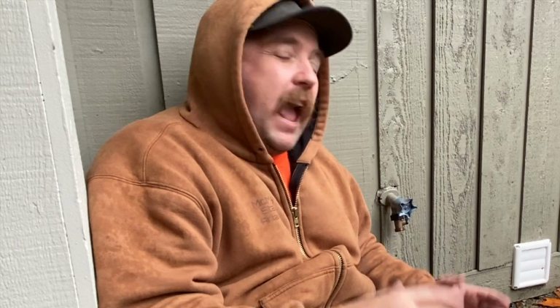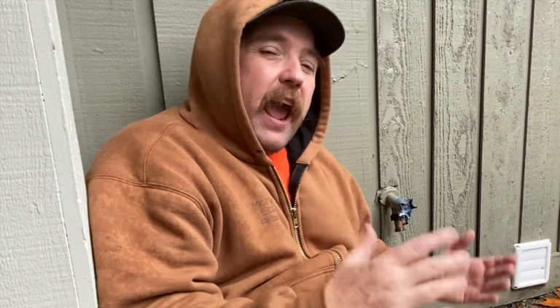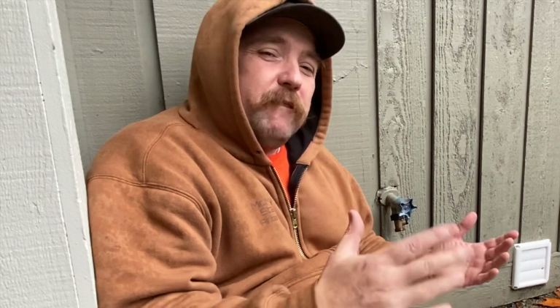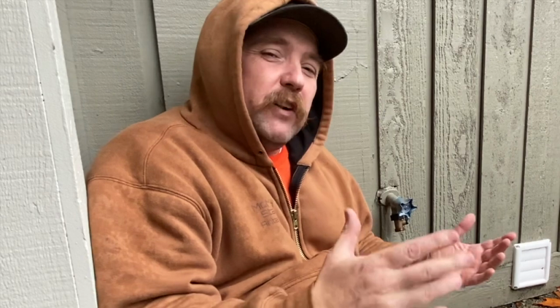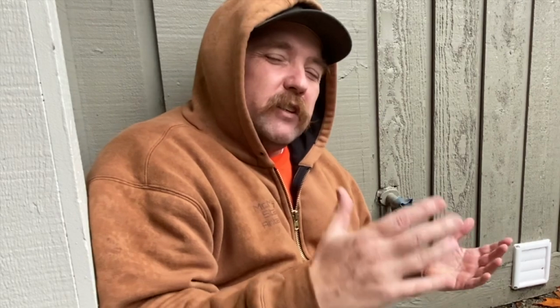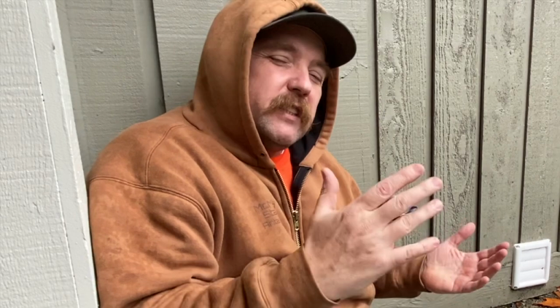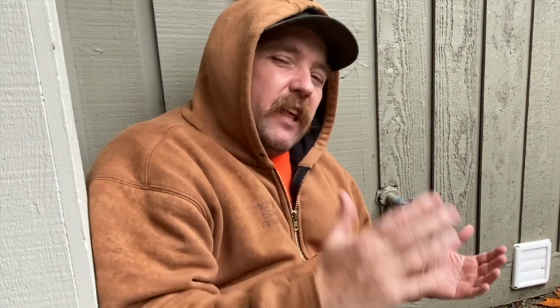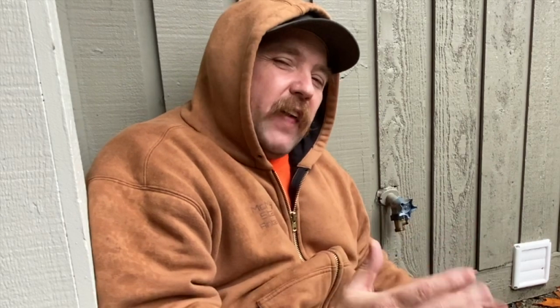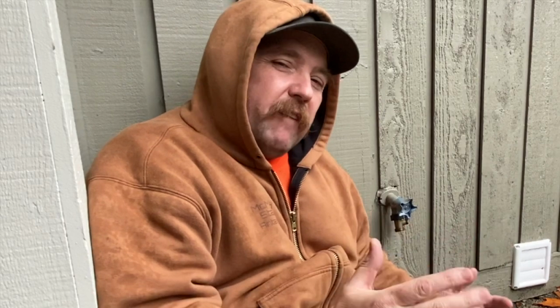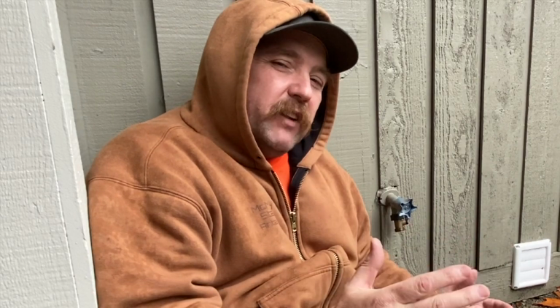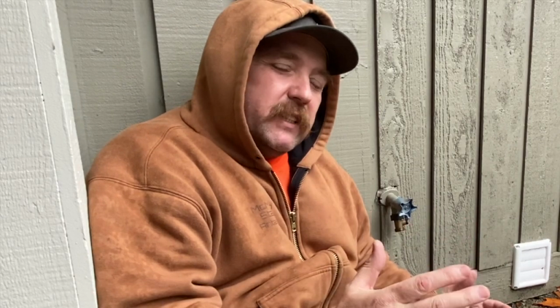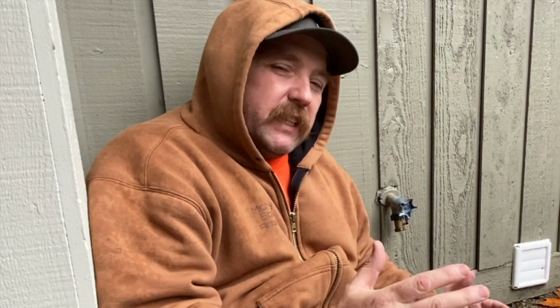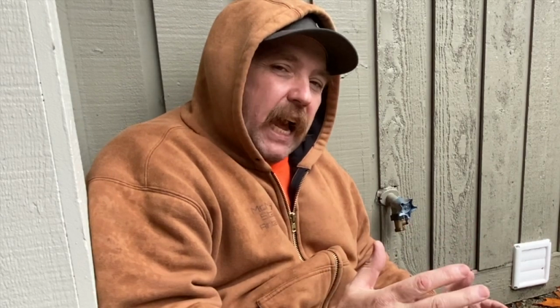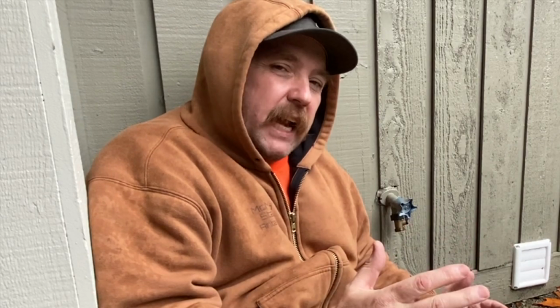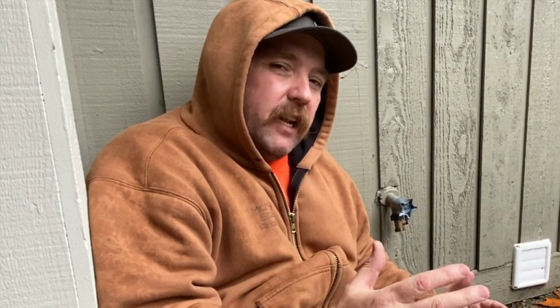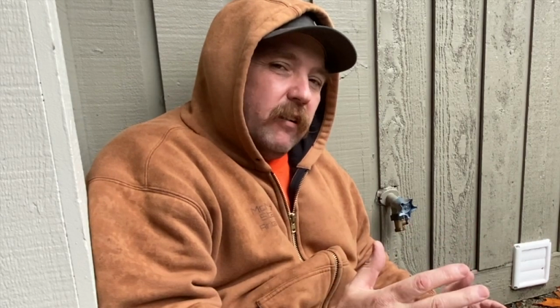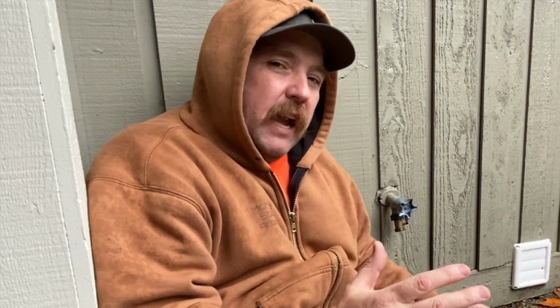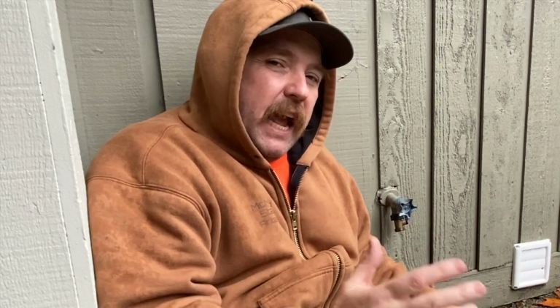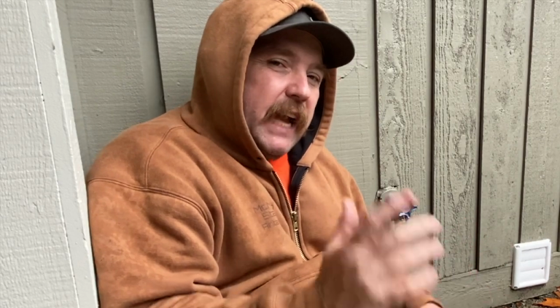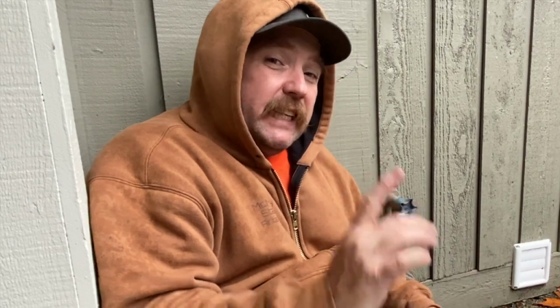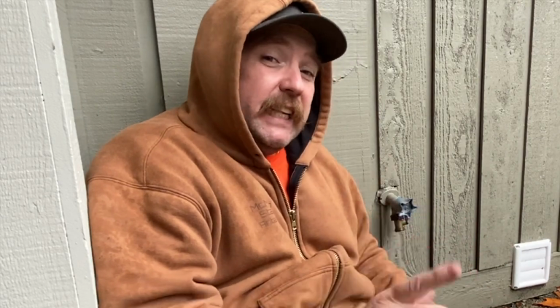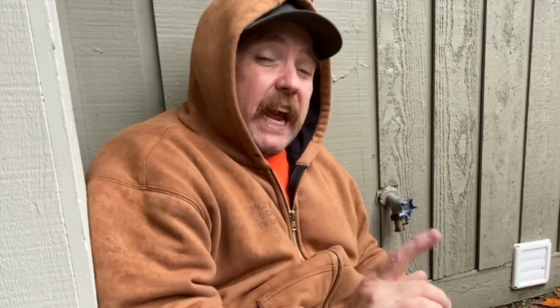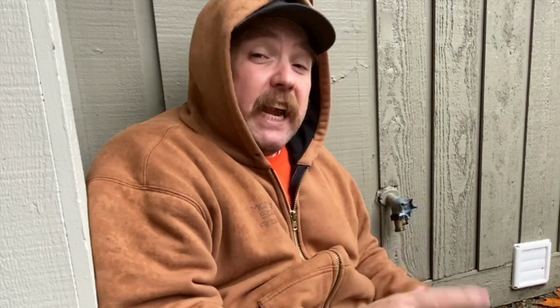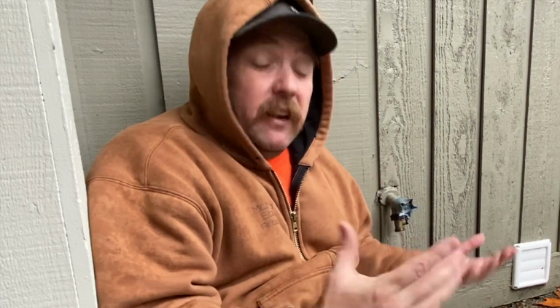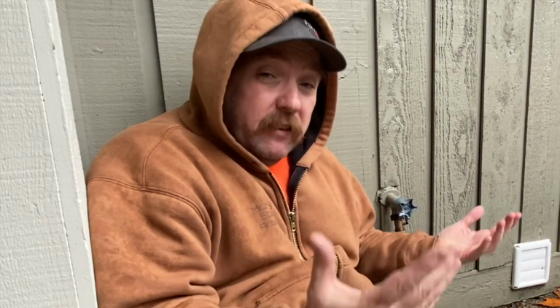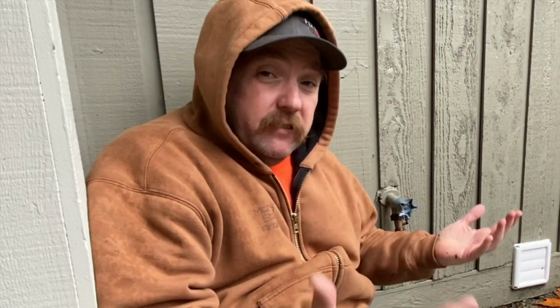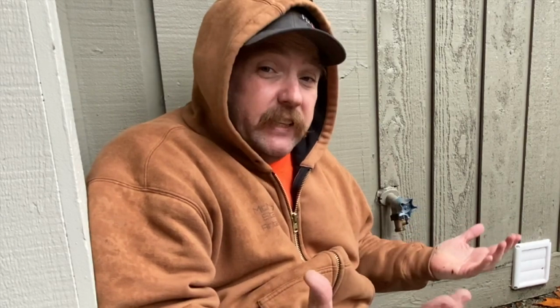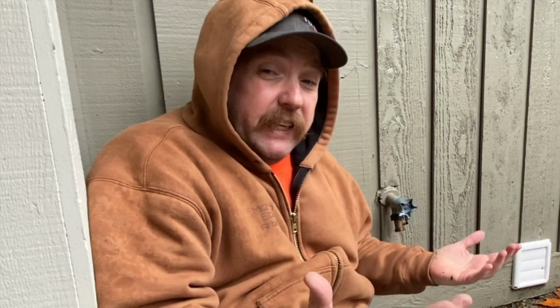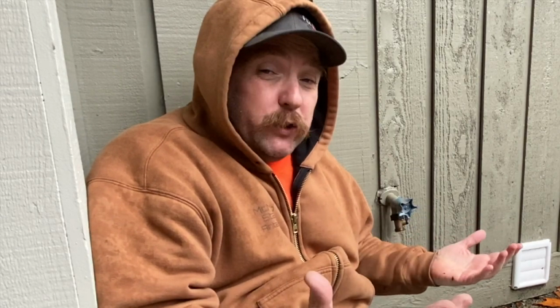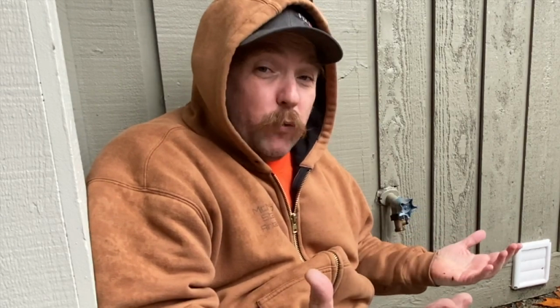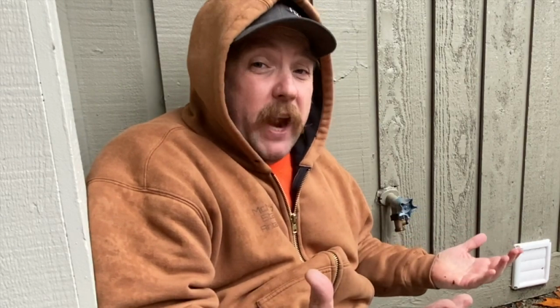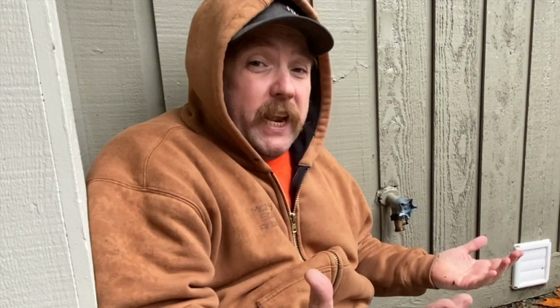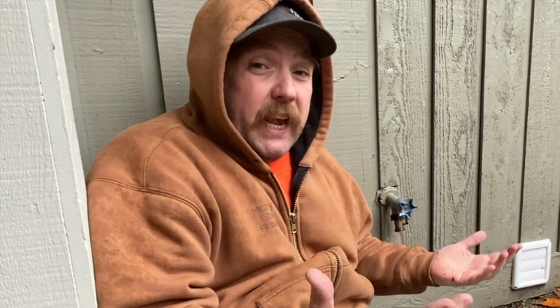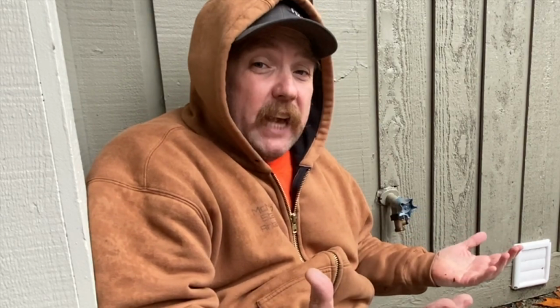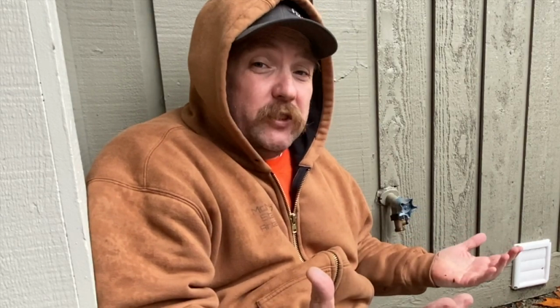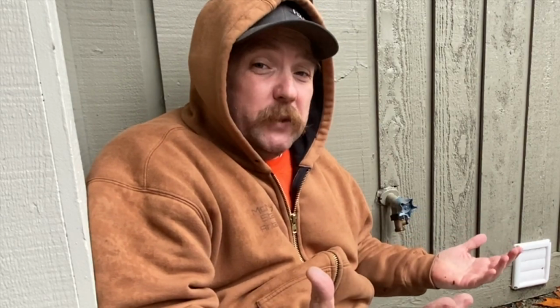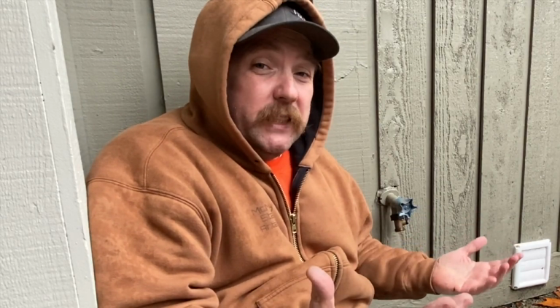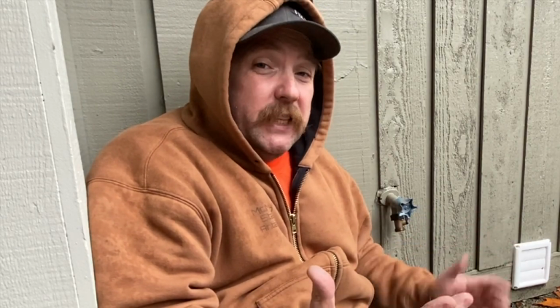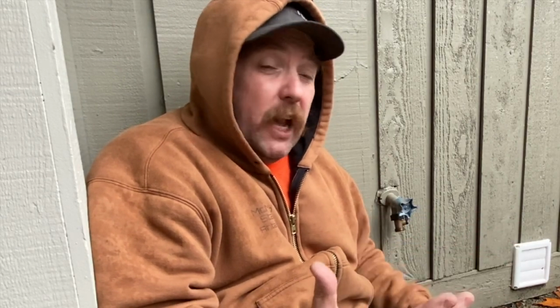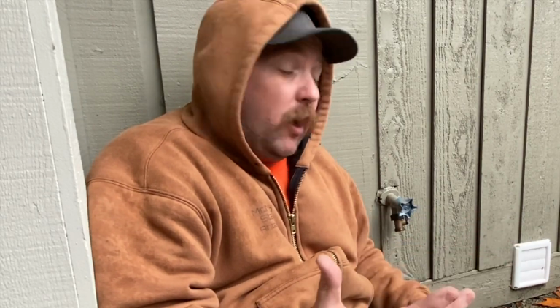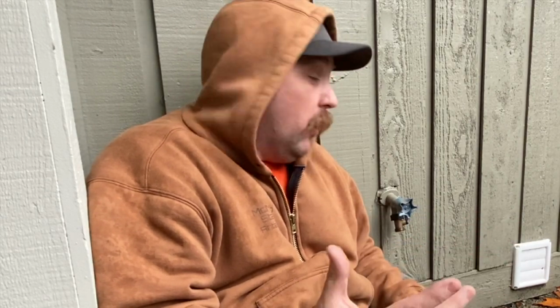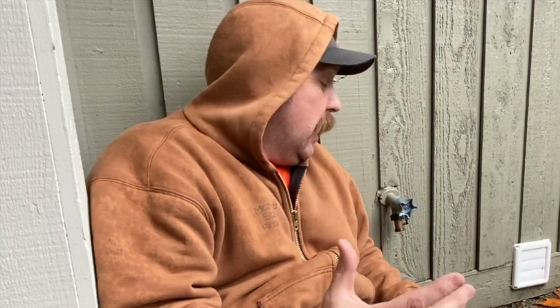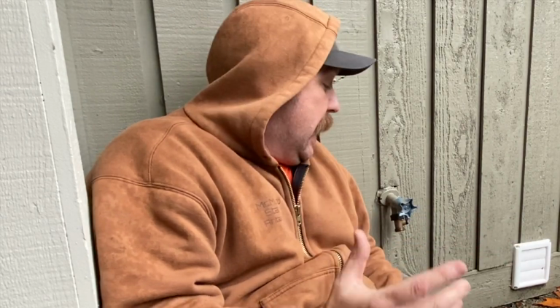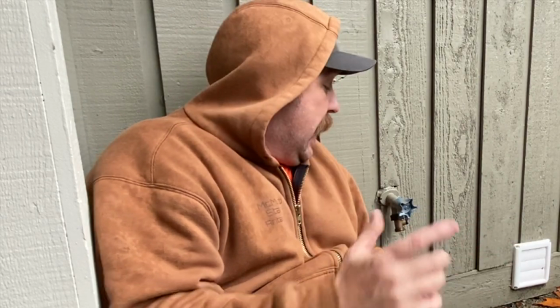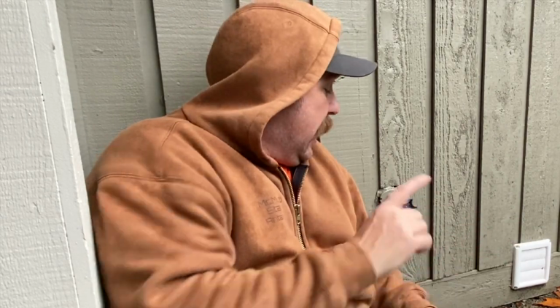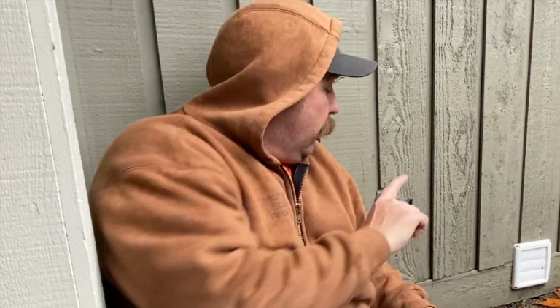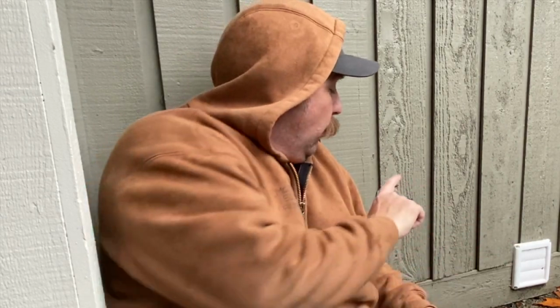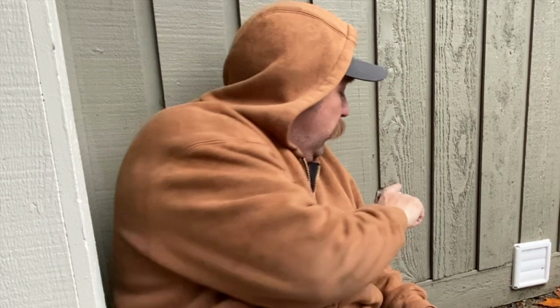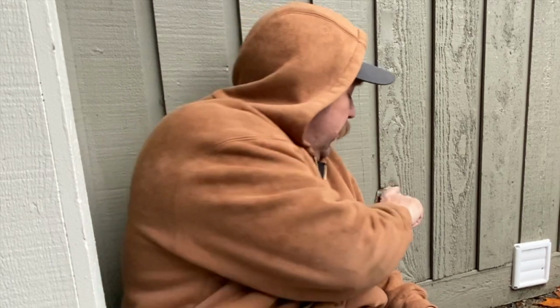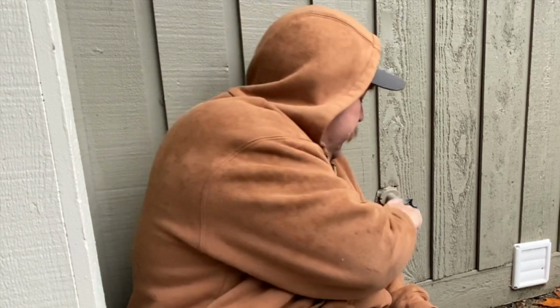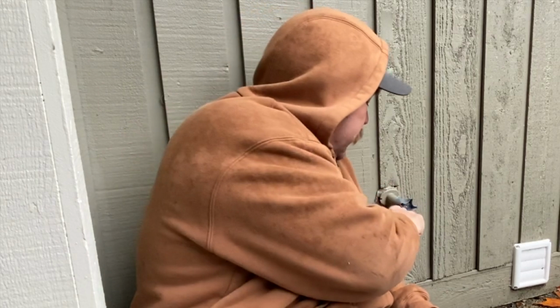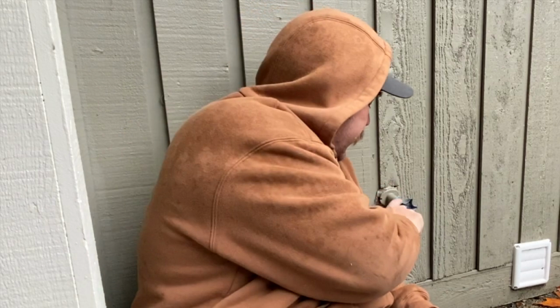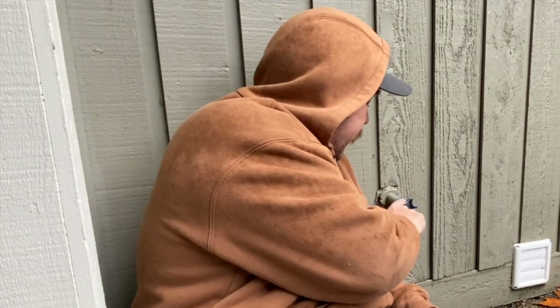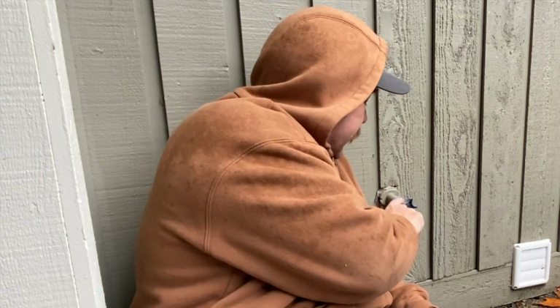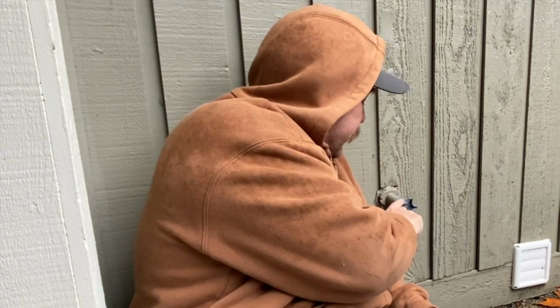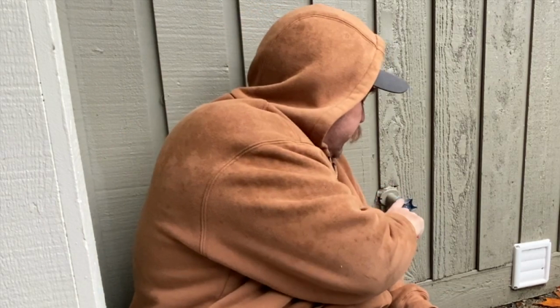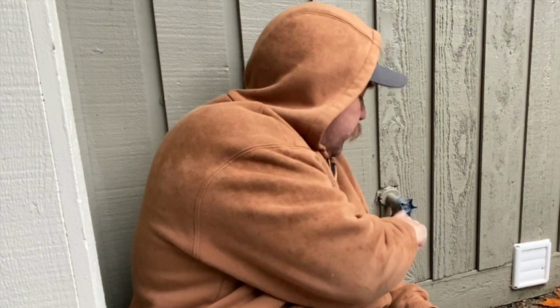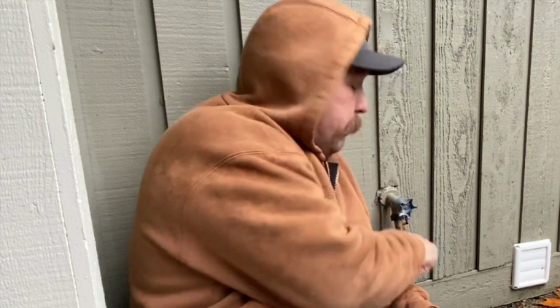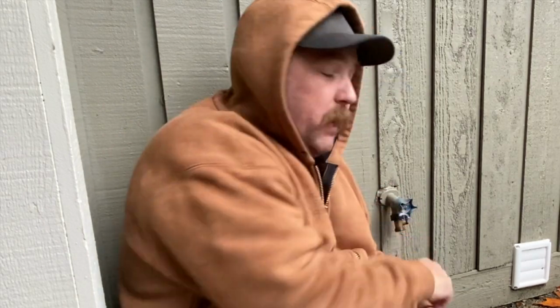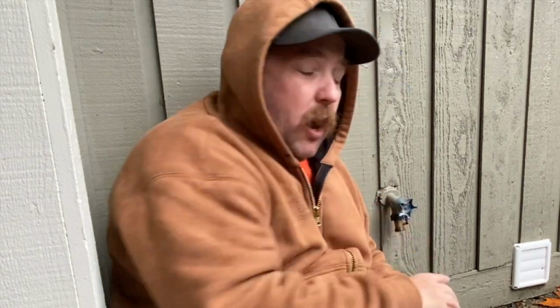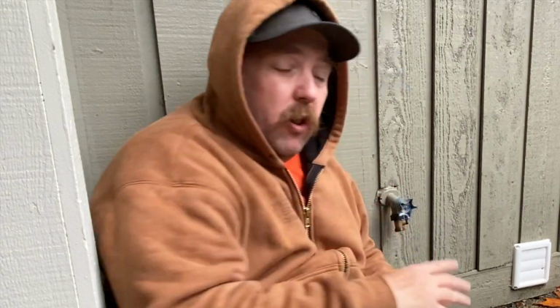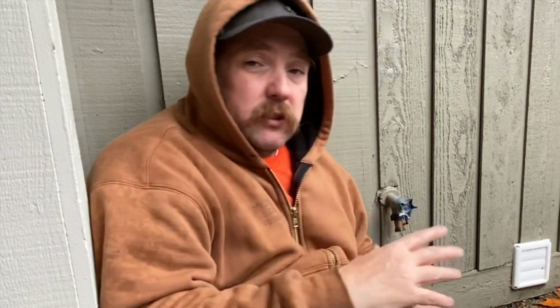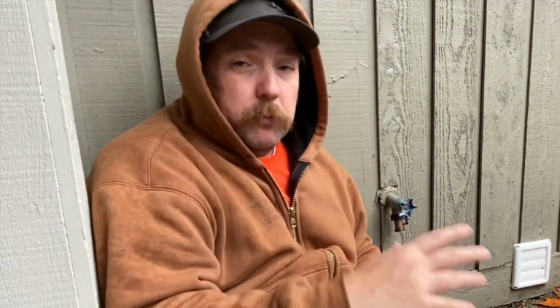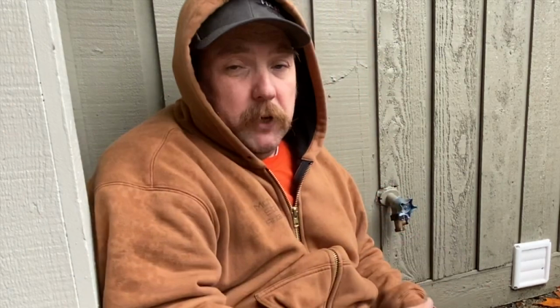Hey folks, ThatFixitGuy here. Today it's raining, as you can tell, and we're going to be looking at this dripping hose bib.